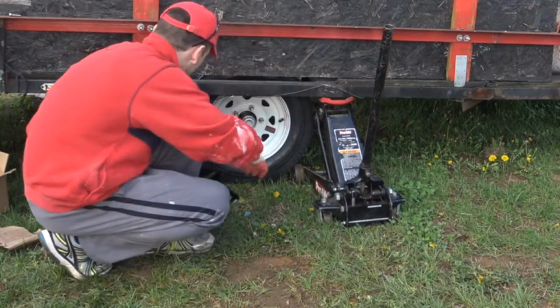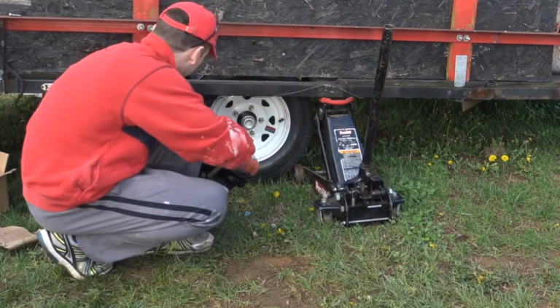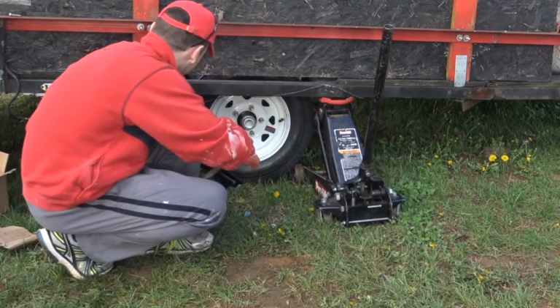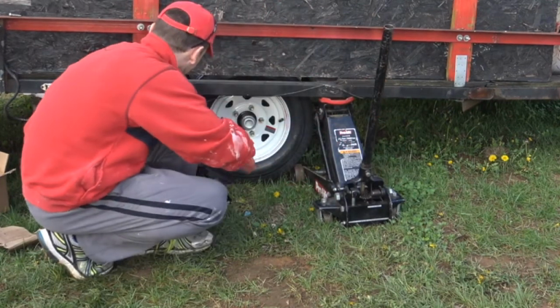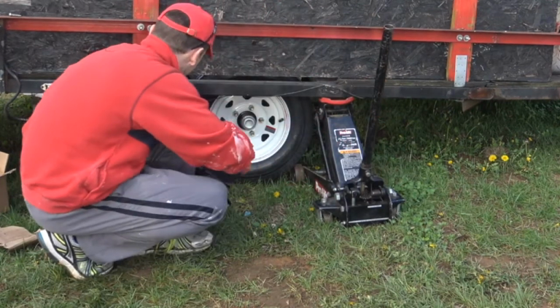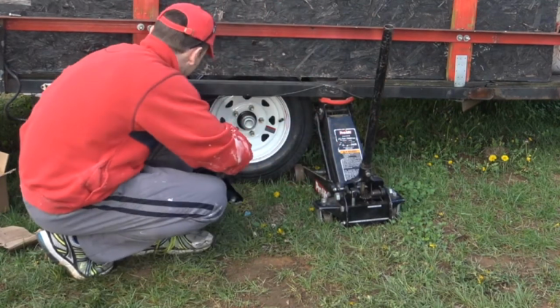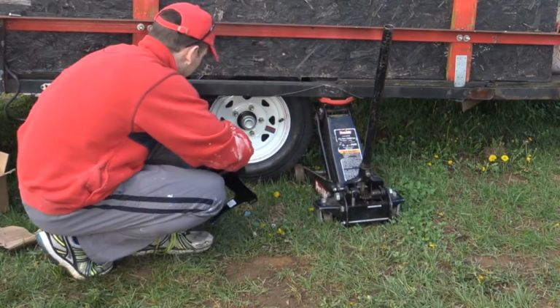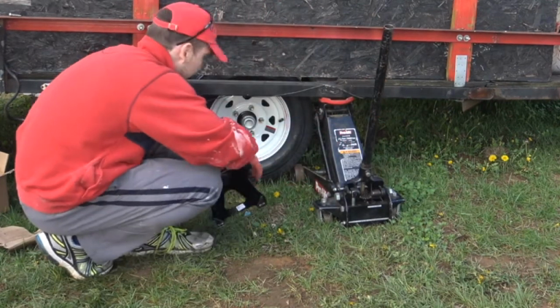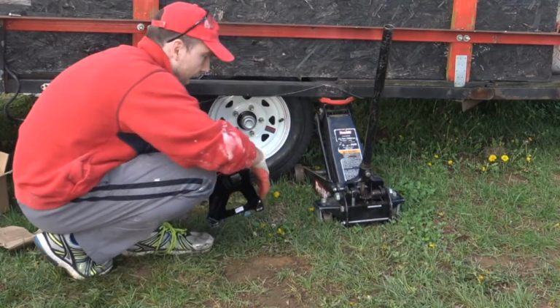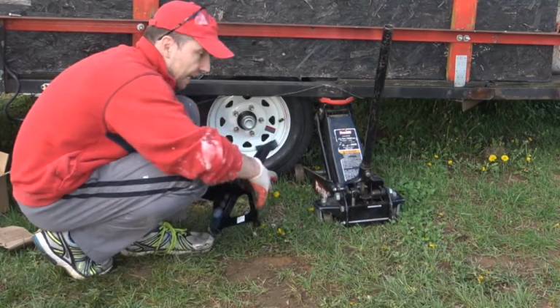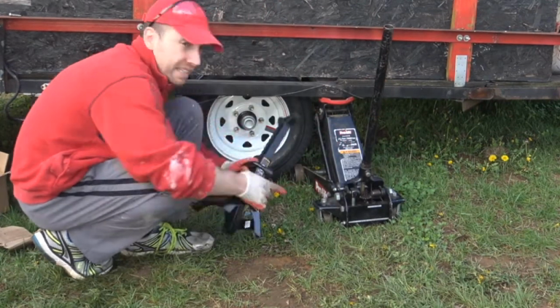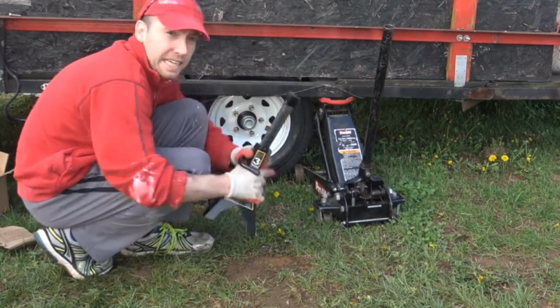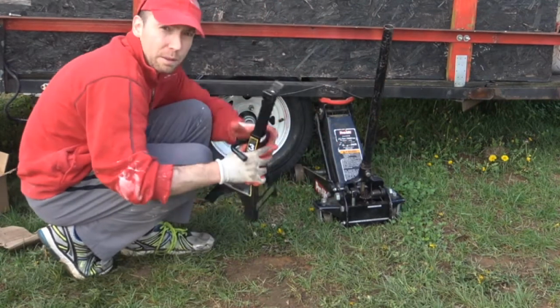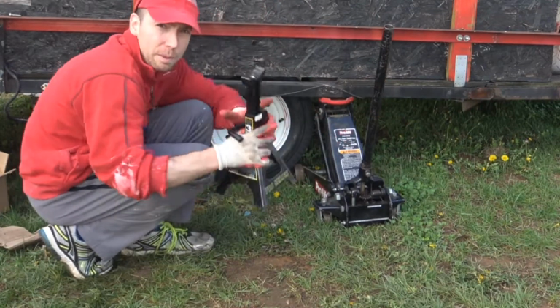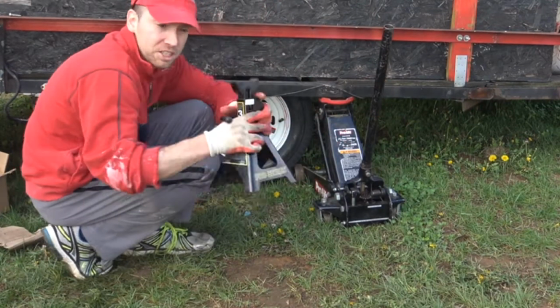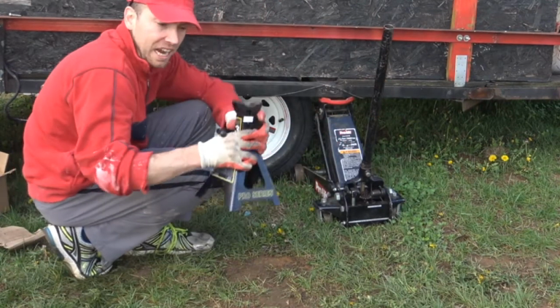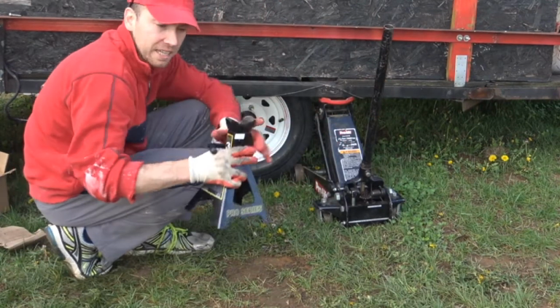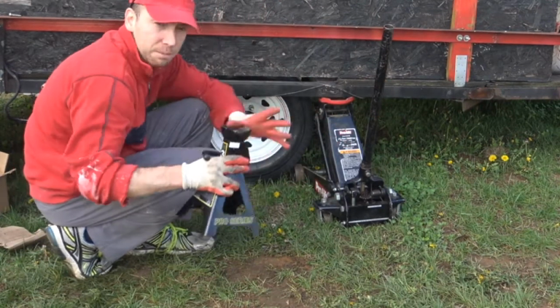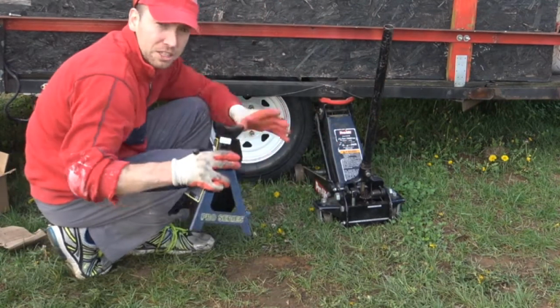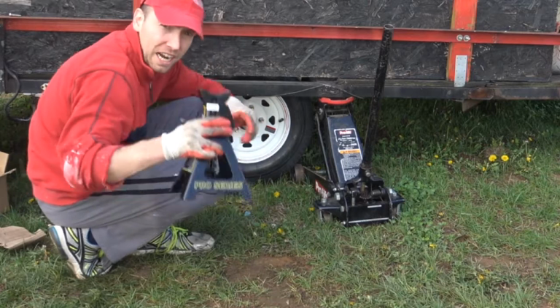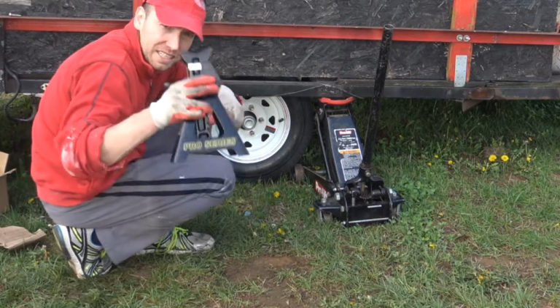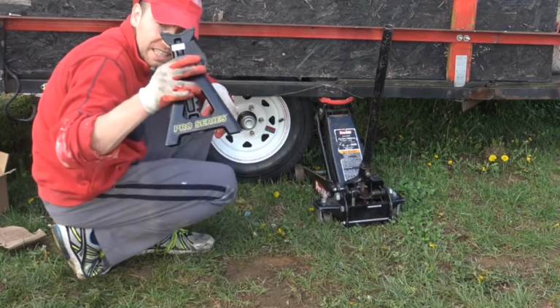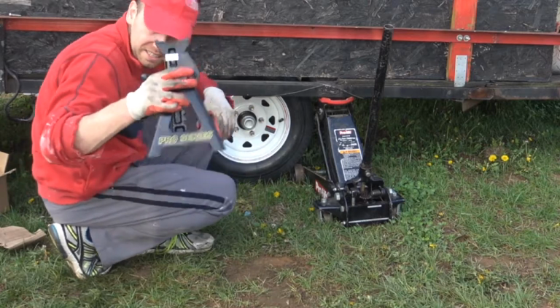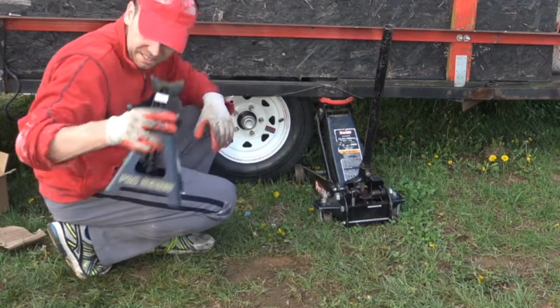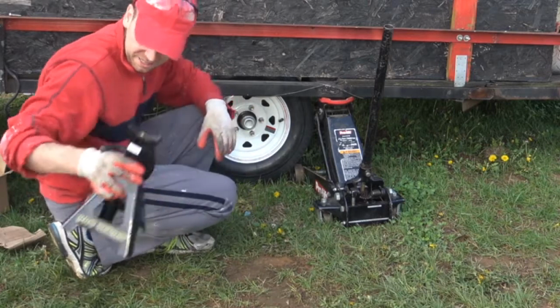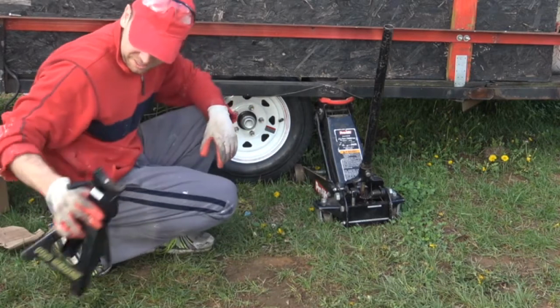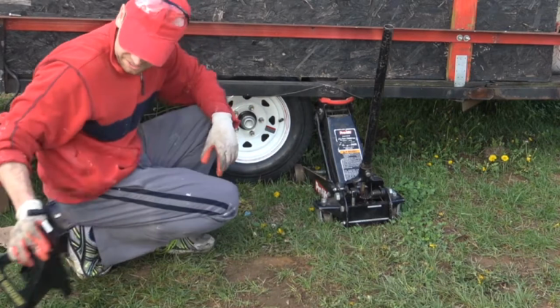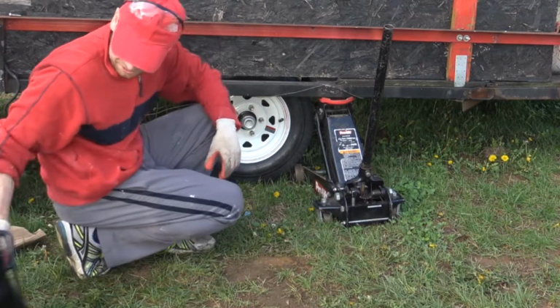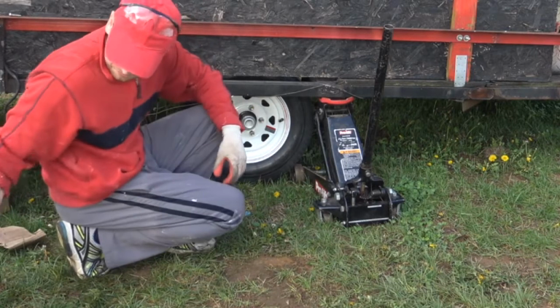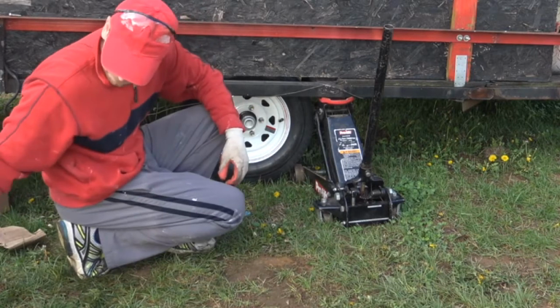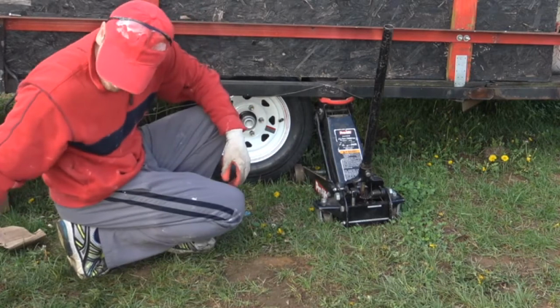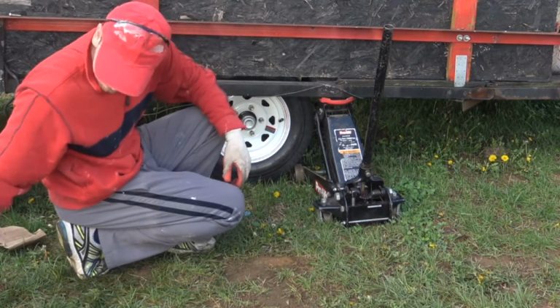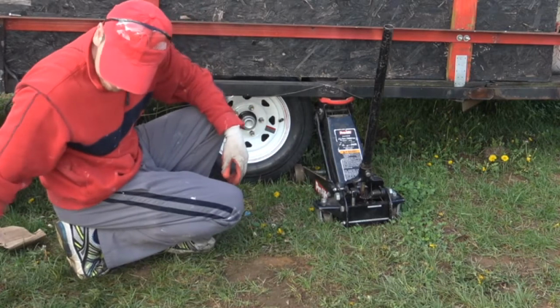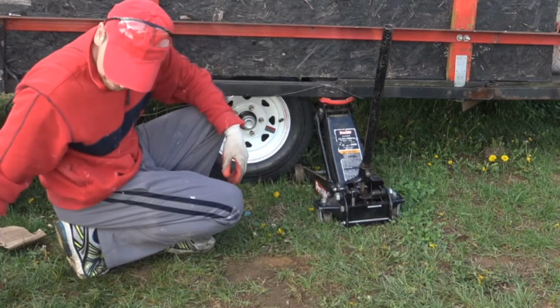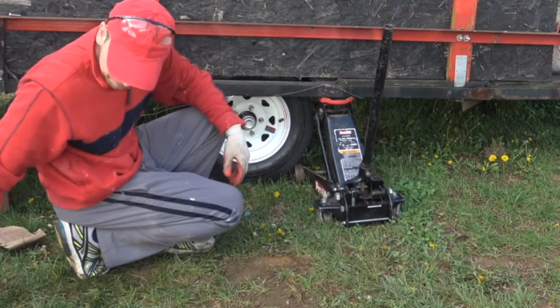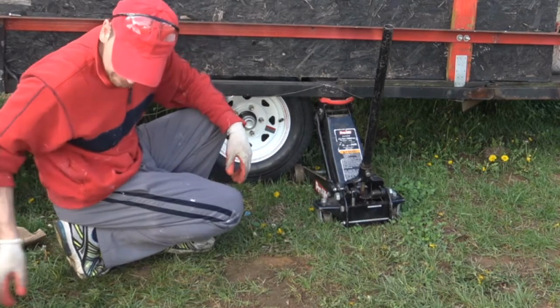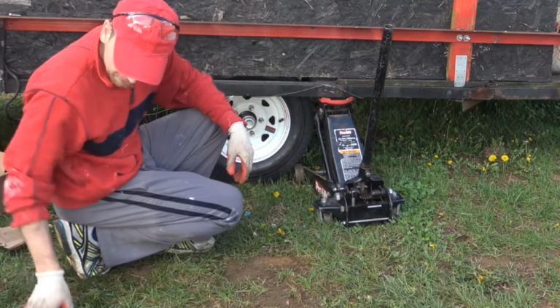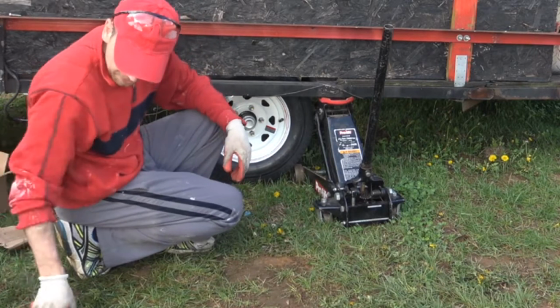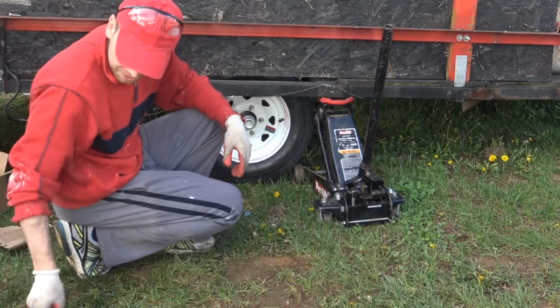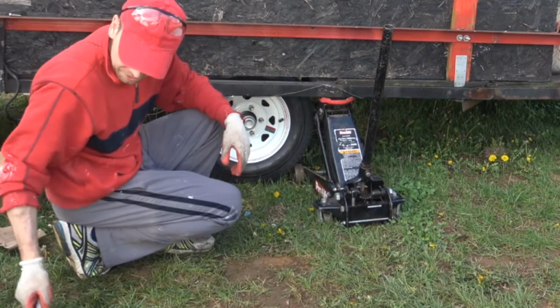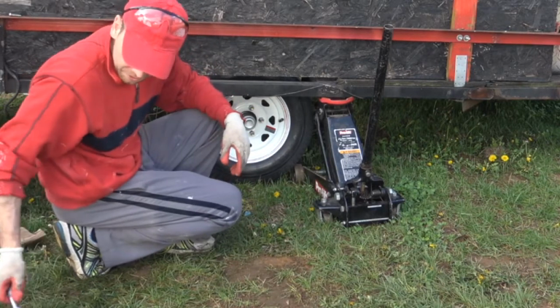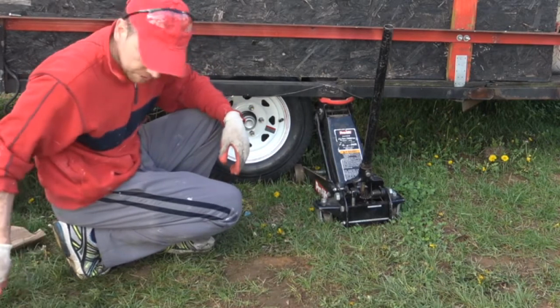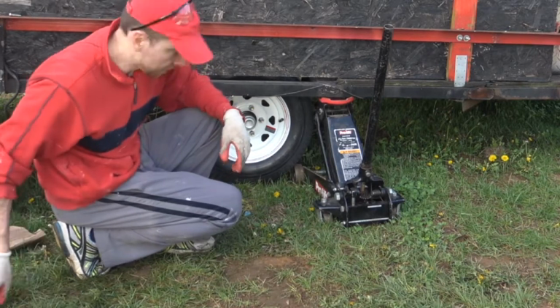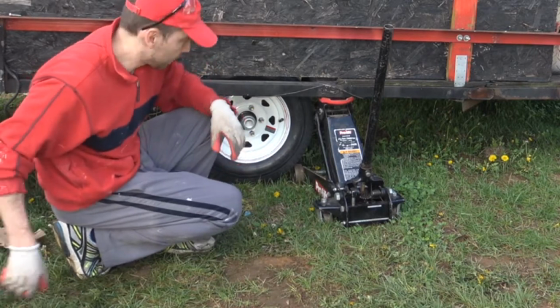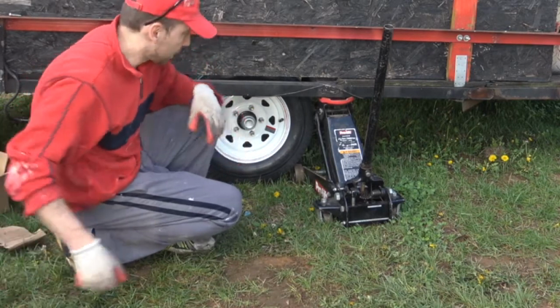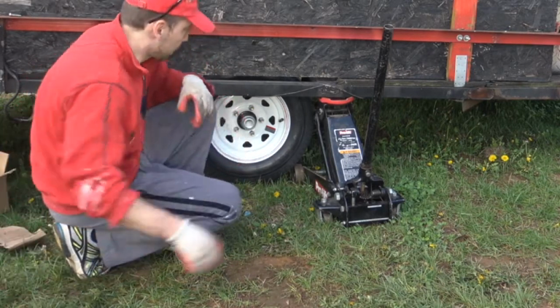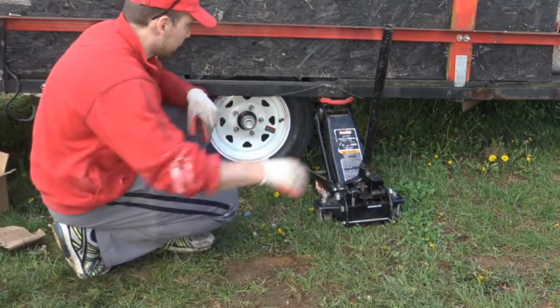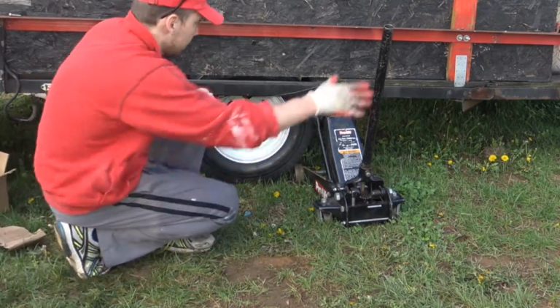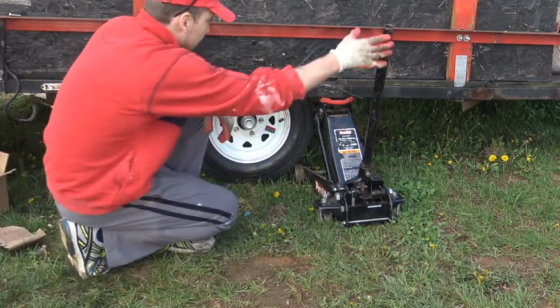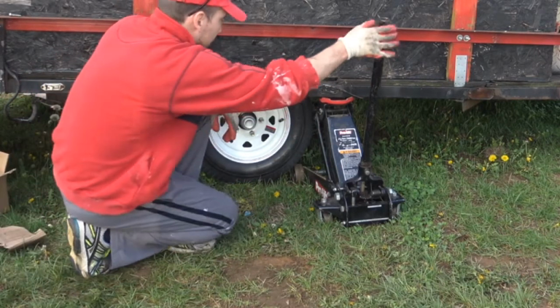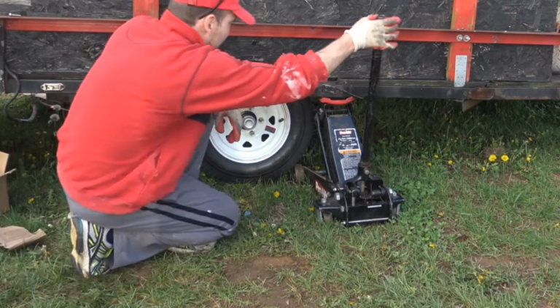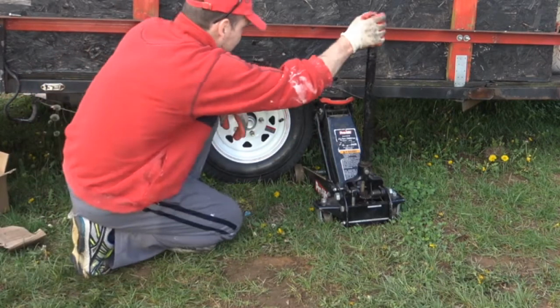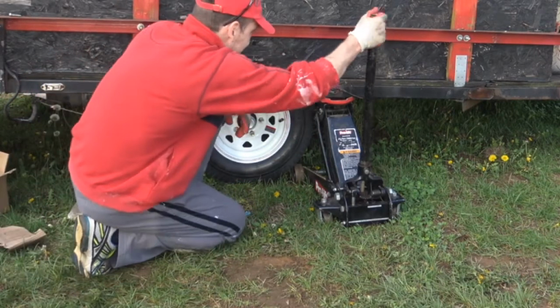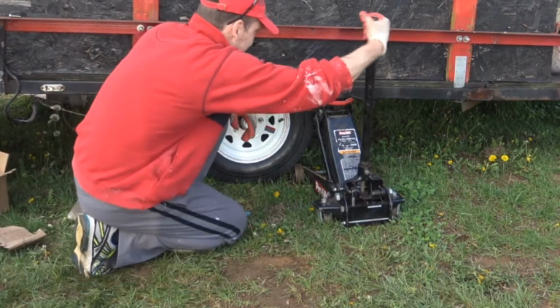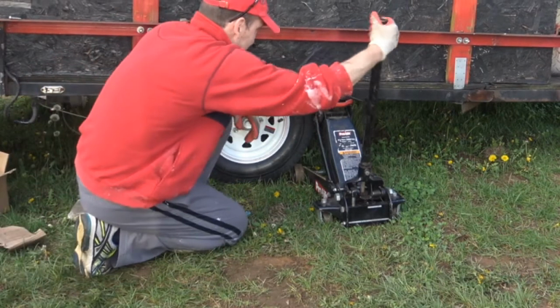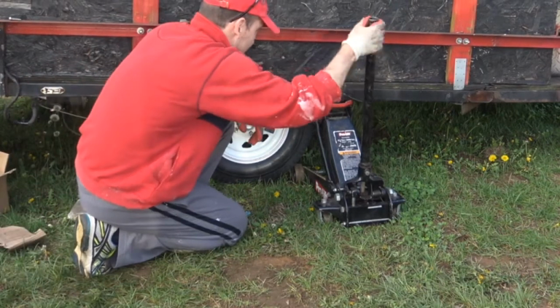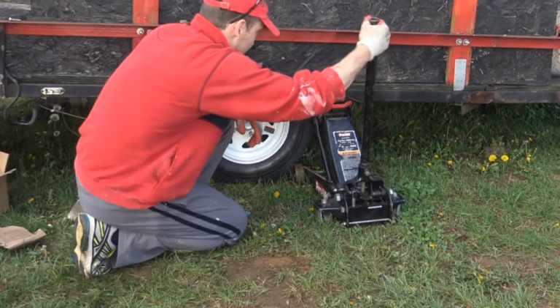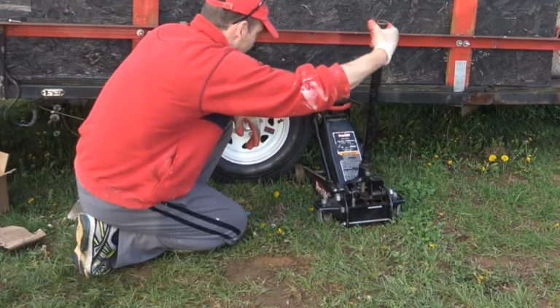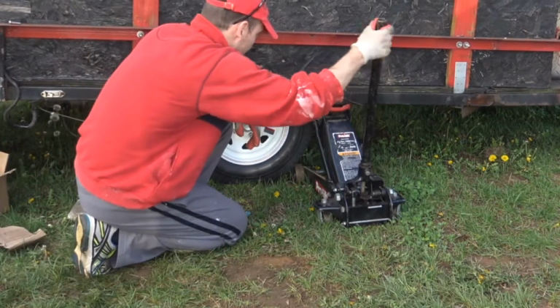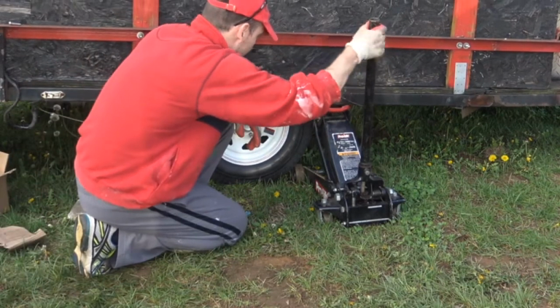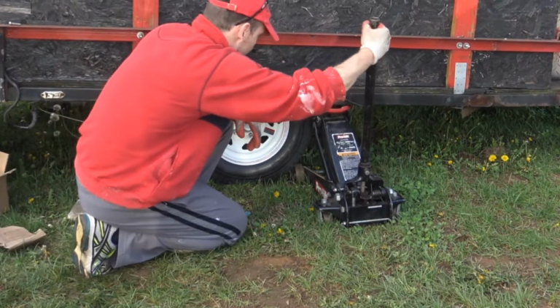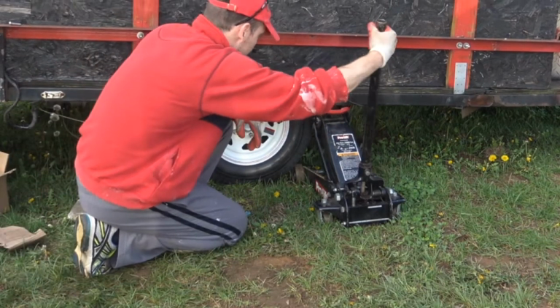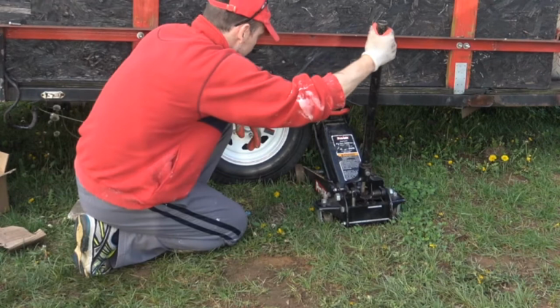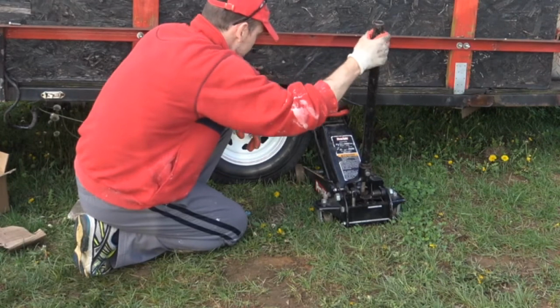Okay, I've got to take care of my jack stands and lower her down.